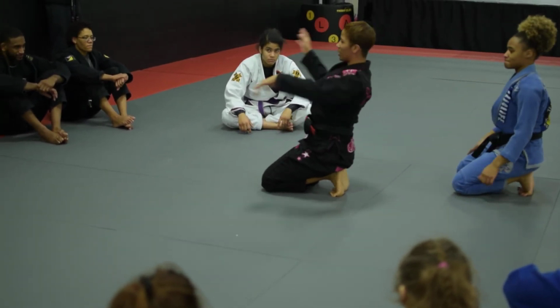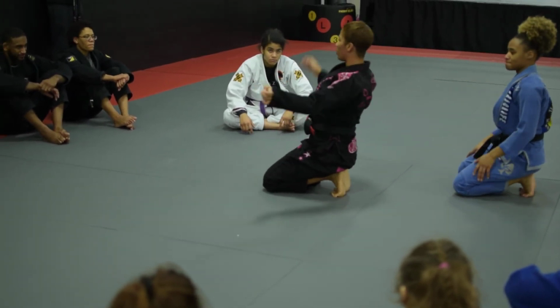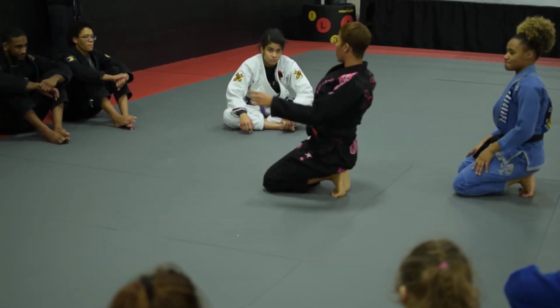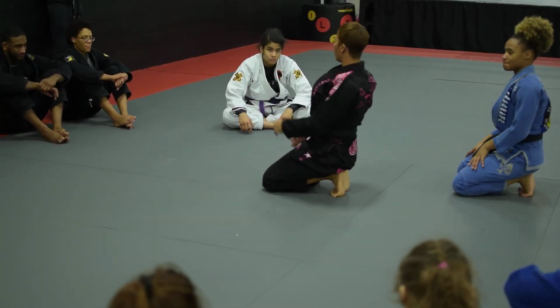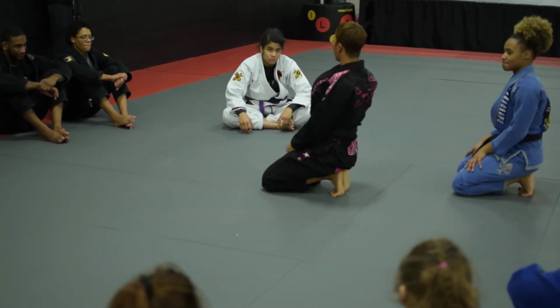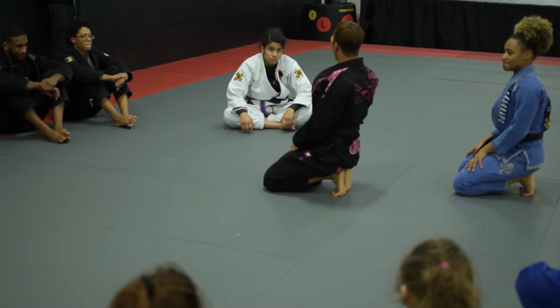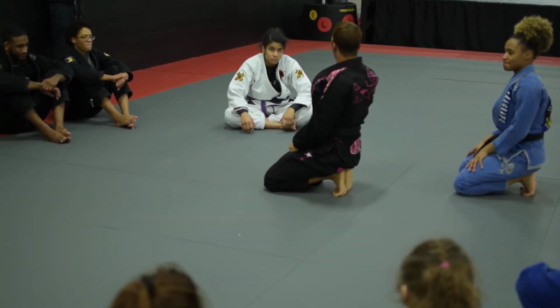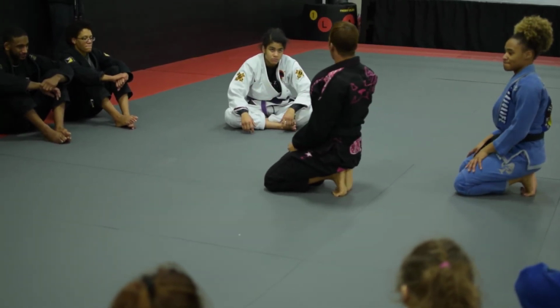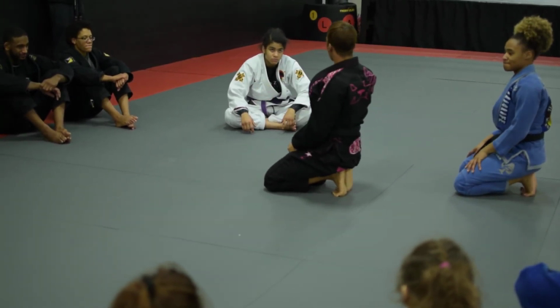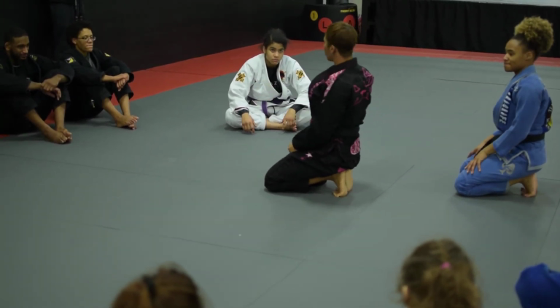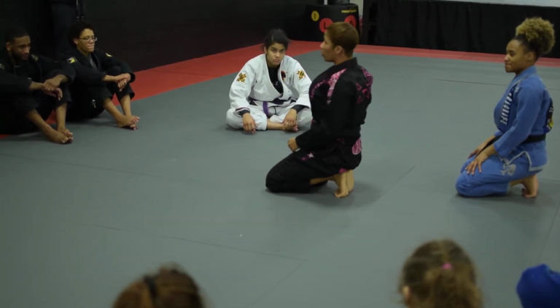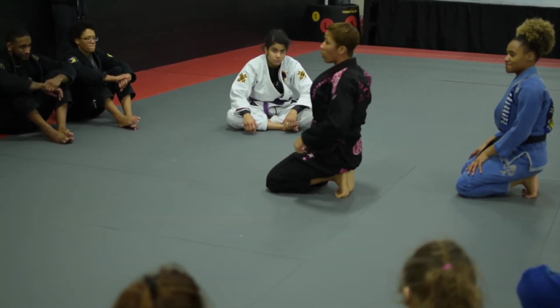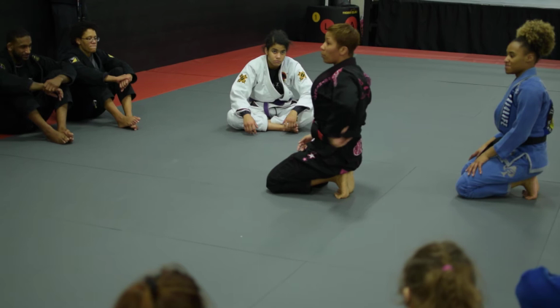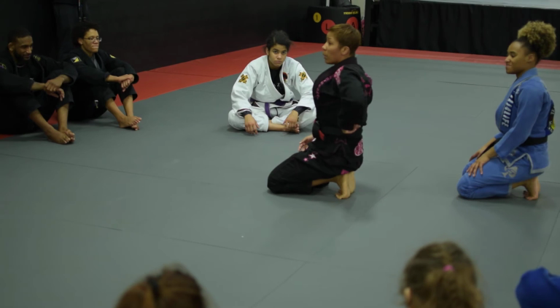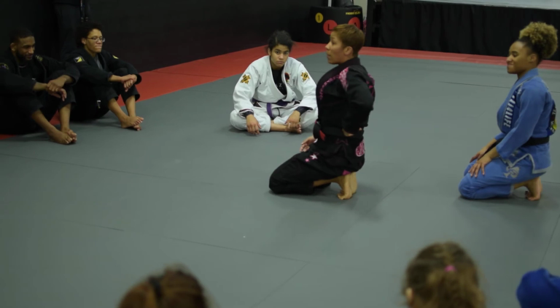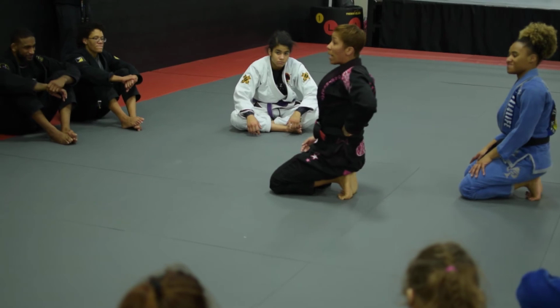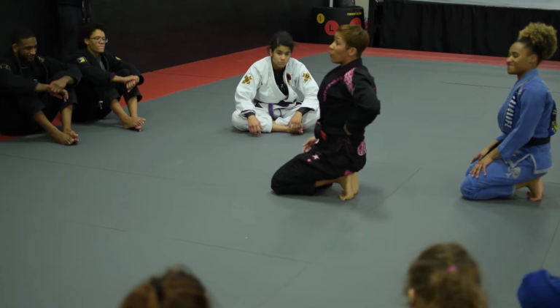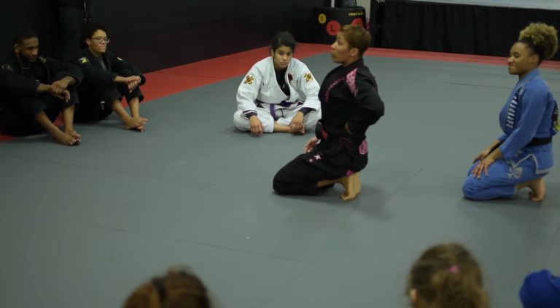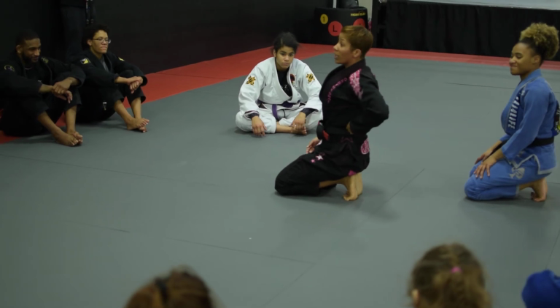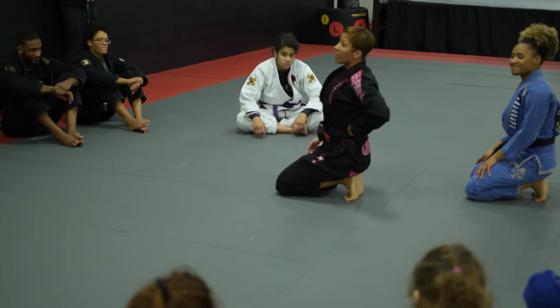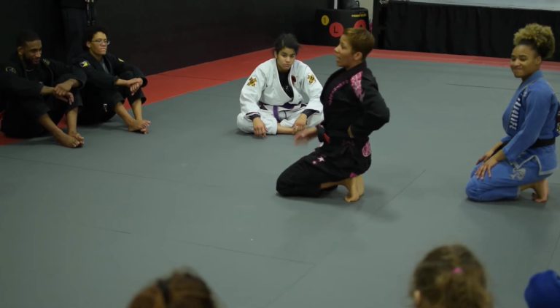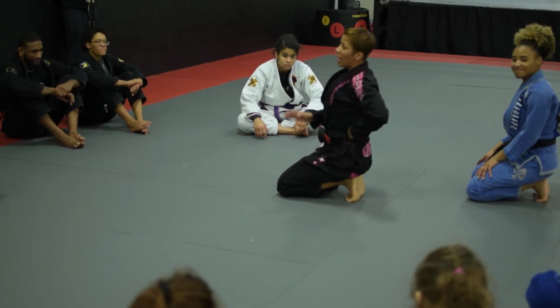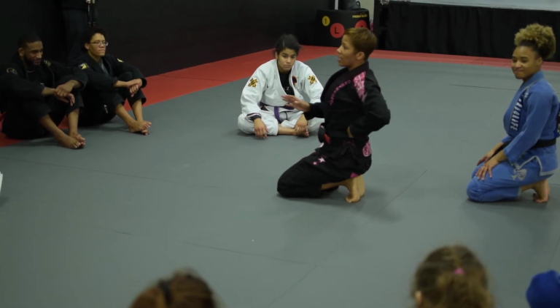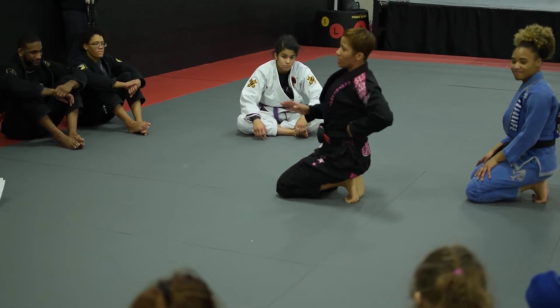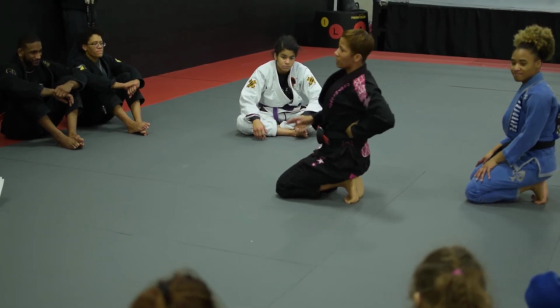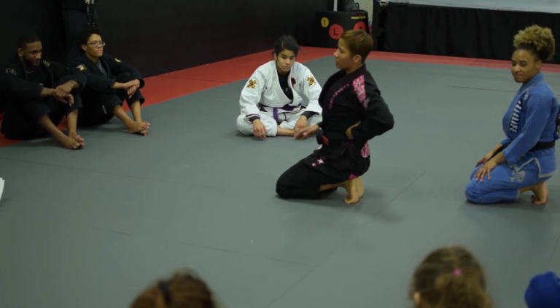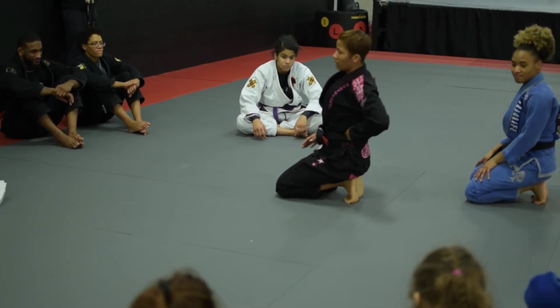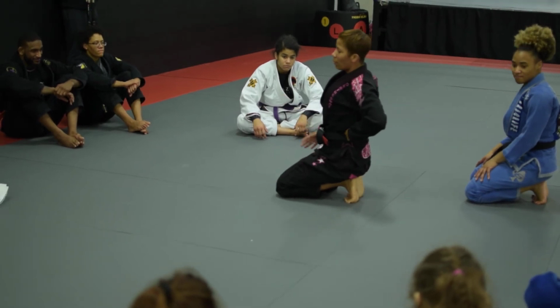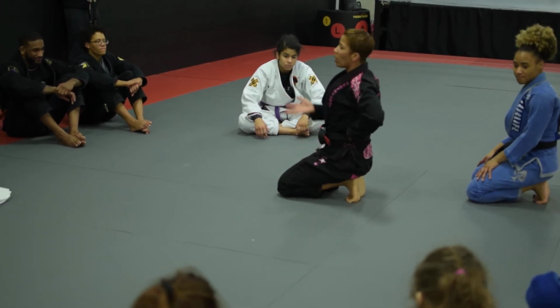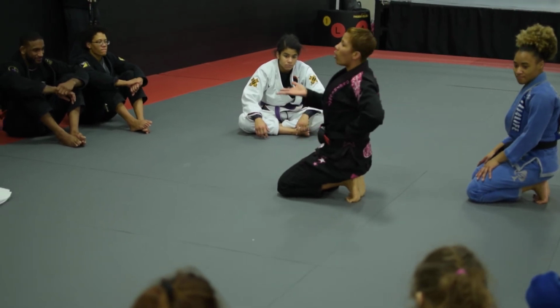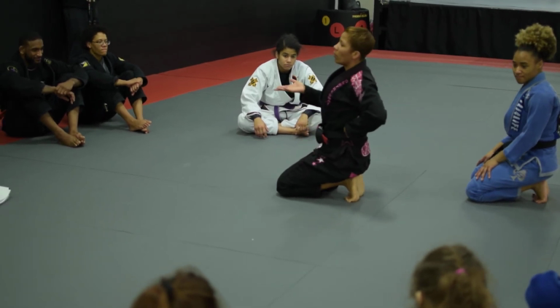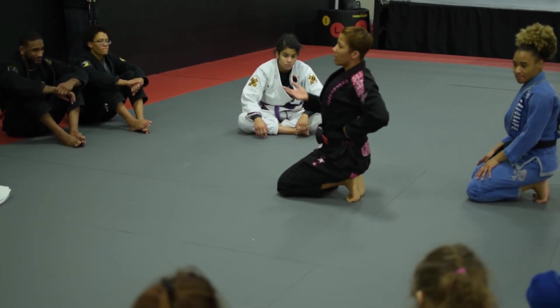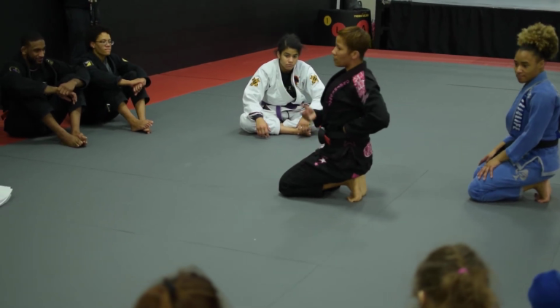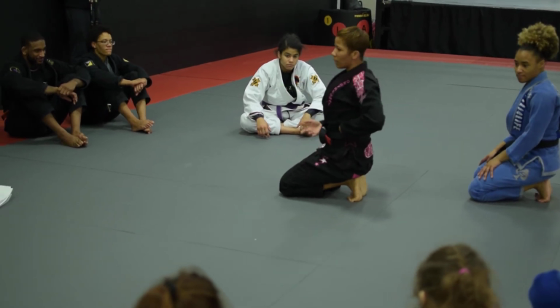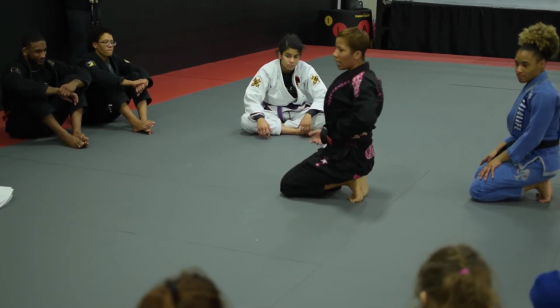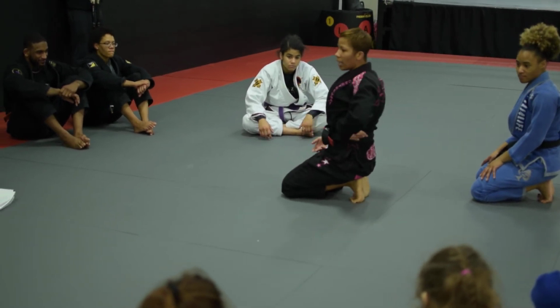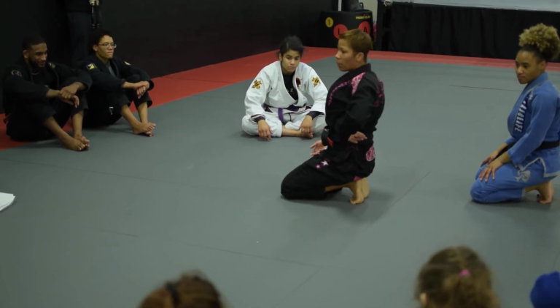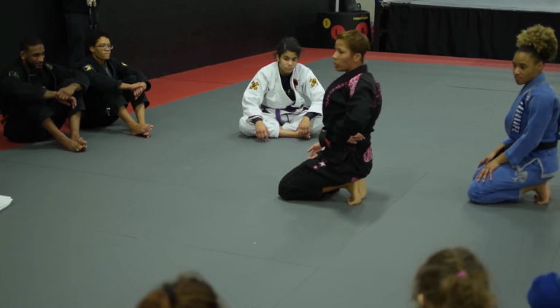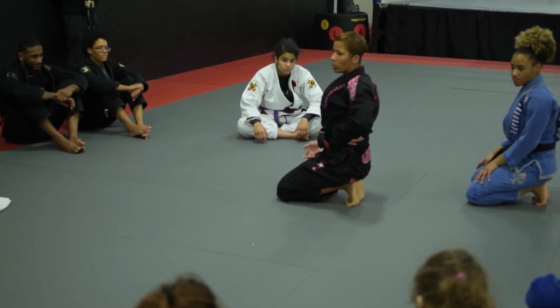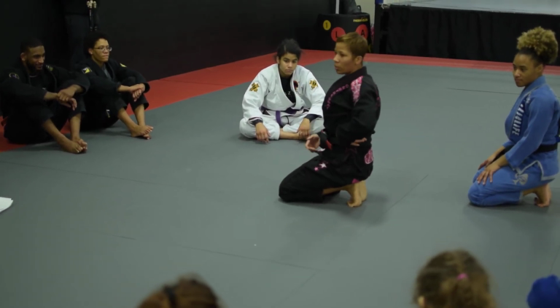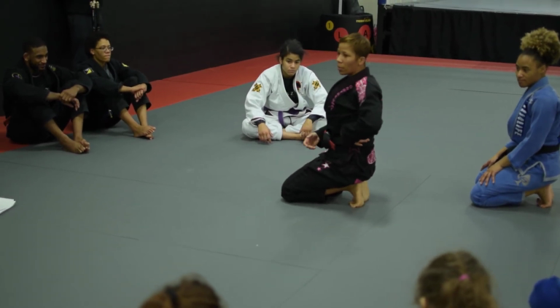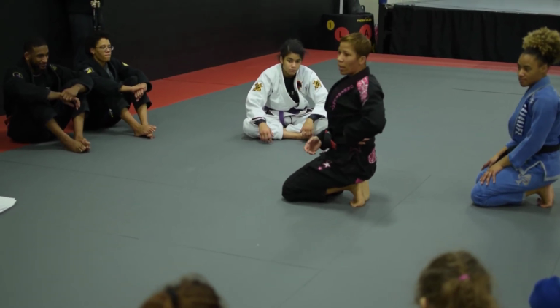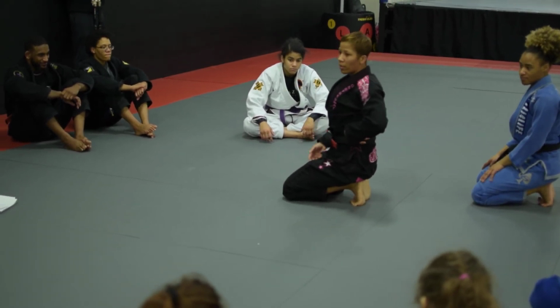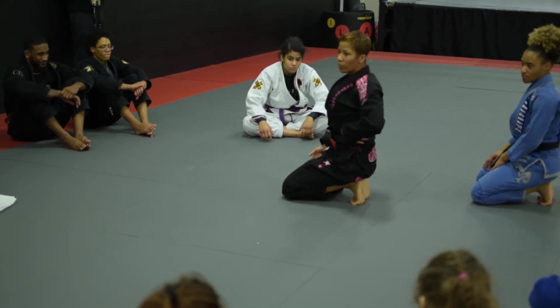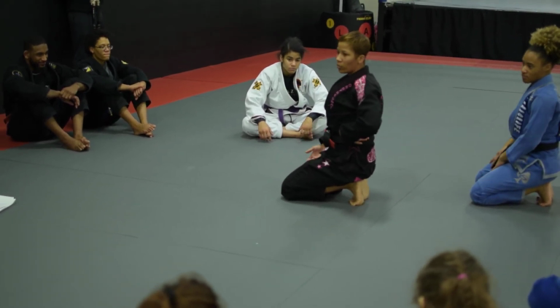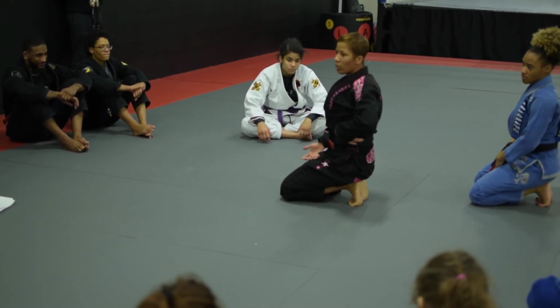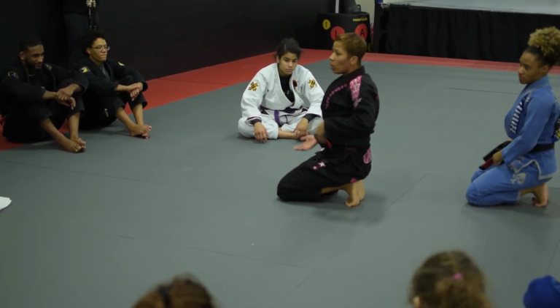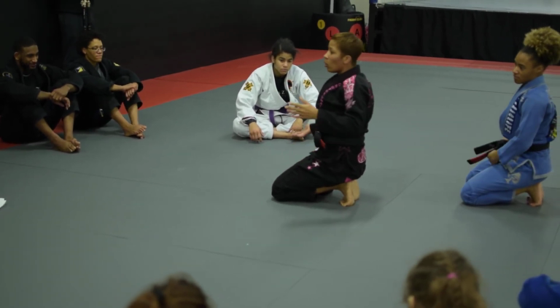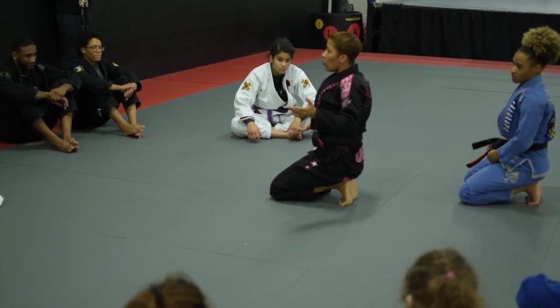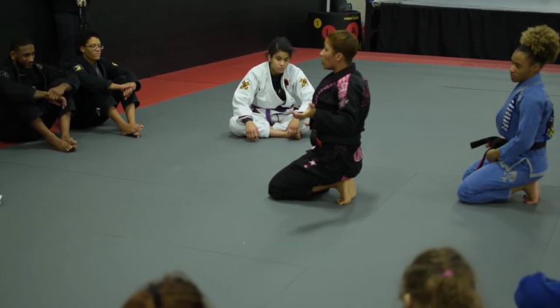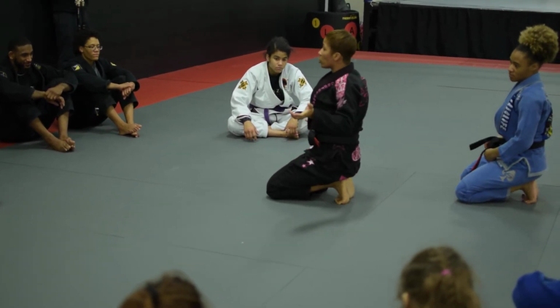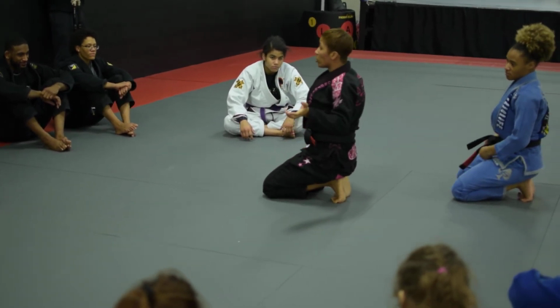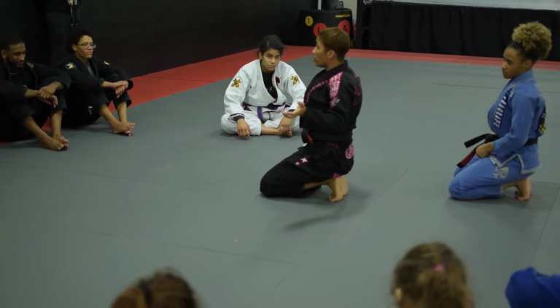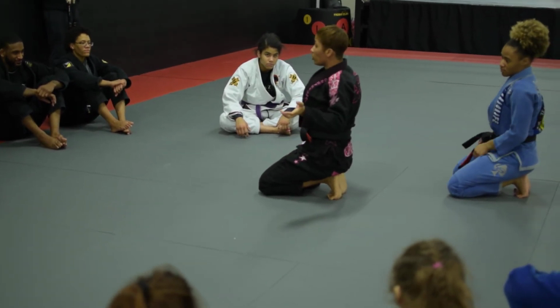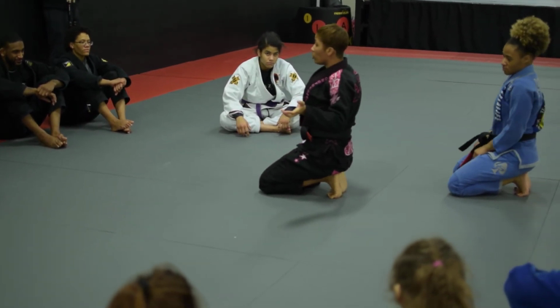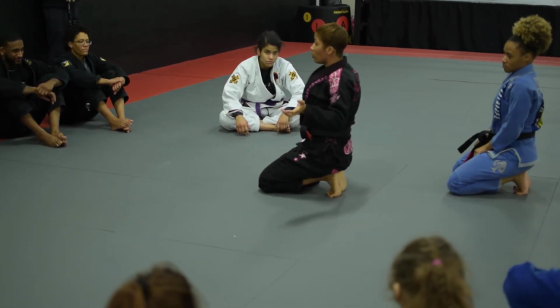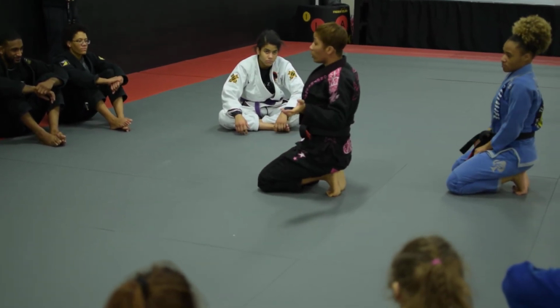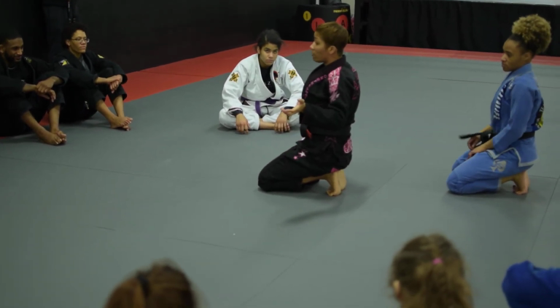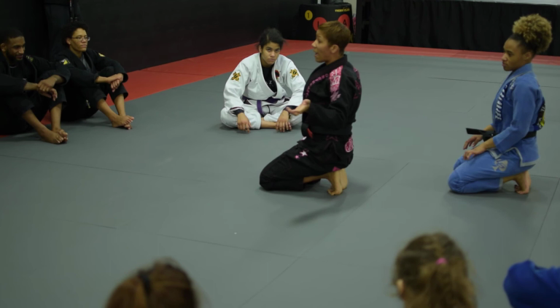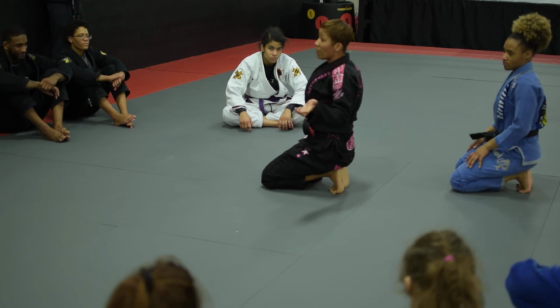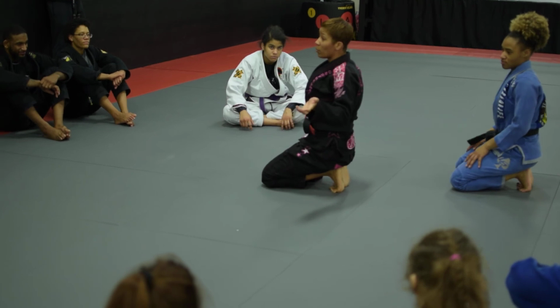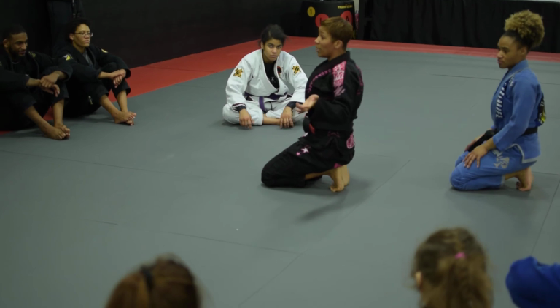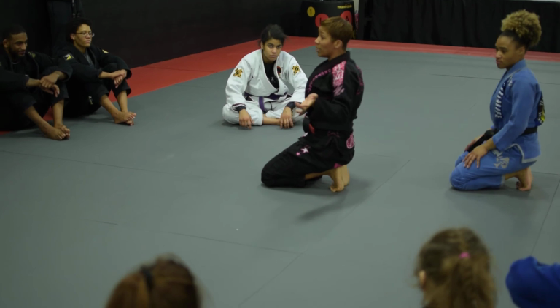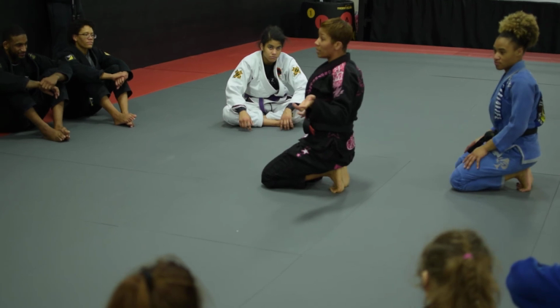Make sure you're warmed up and ready in class. We're just going to do five of each.